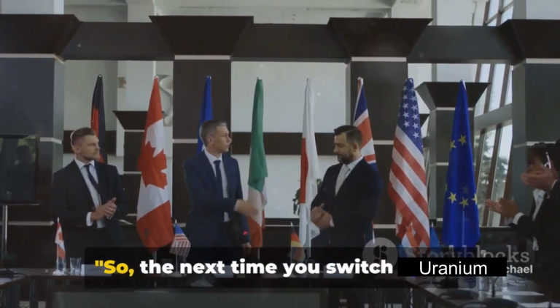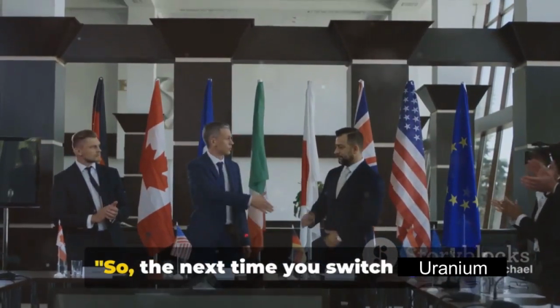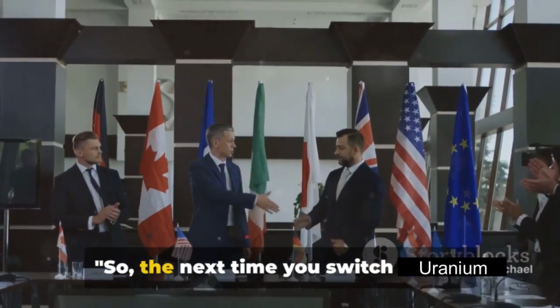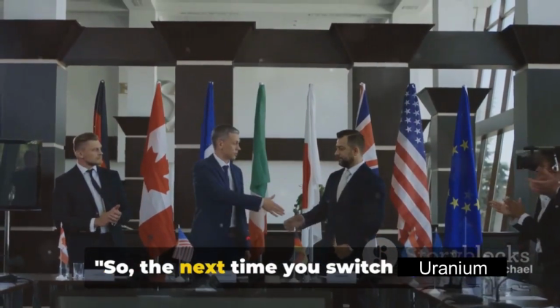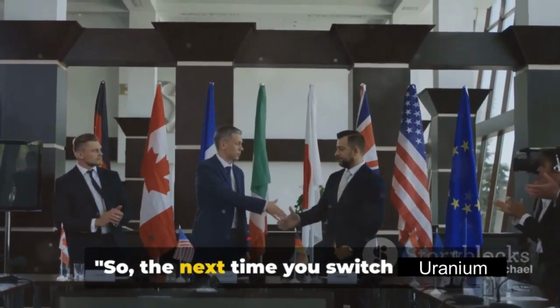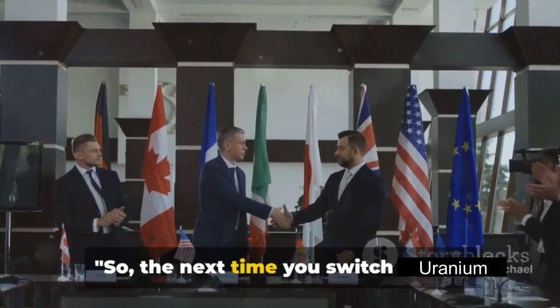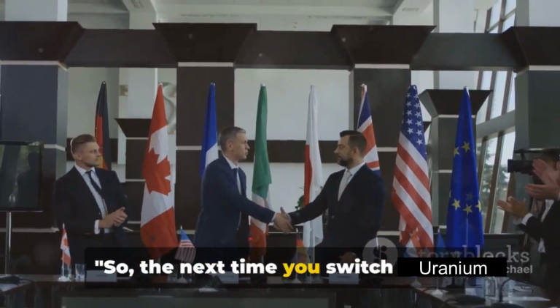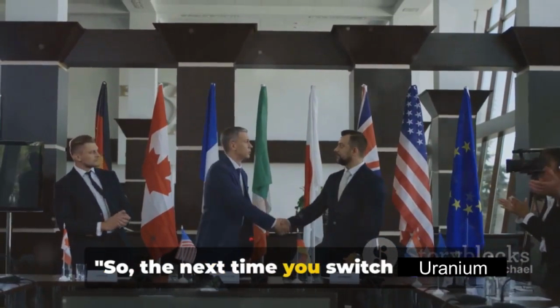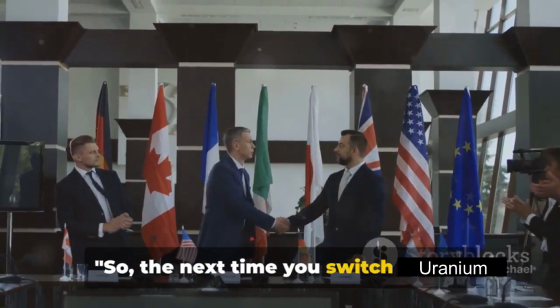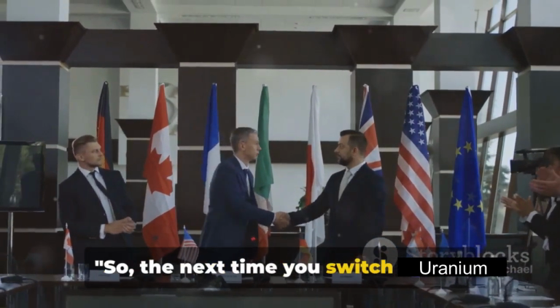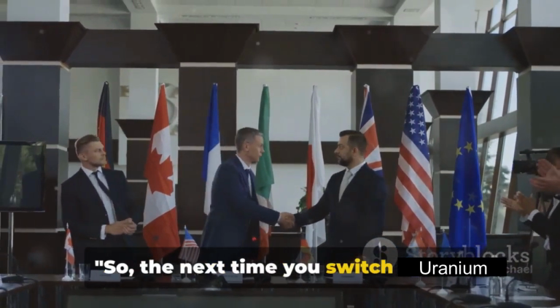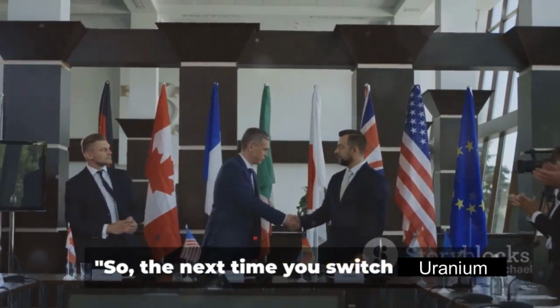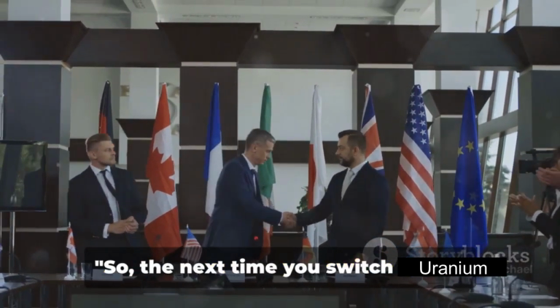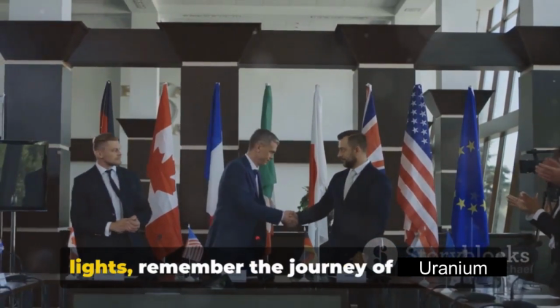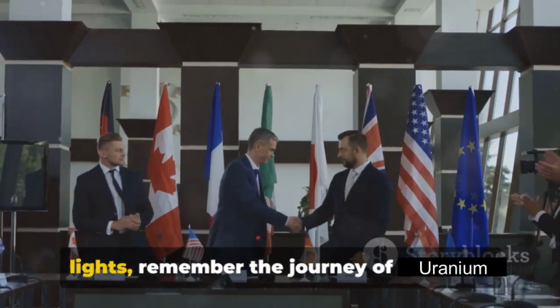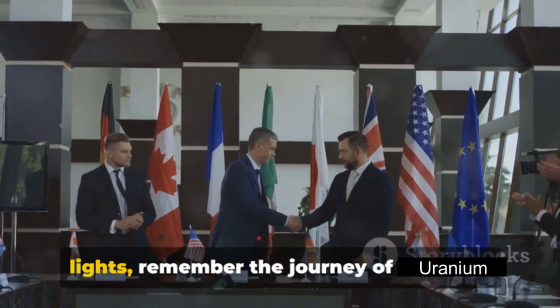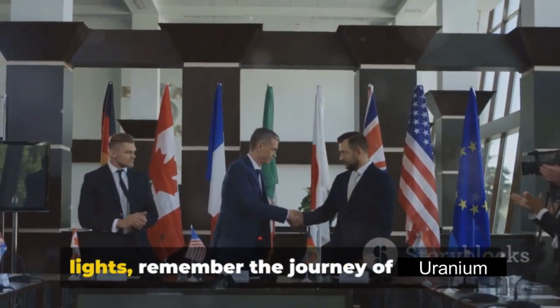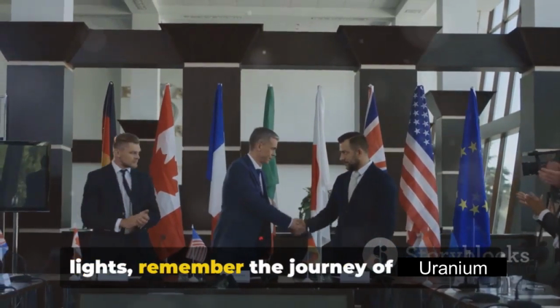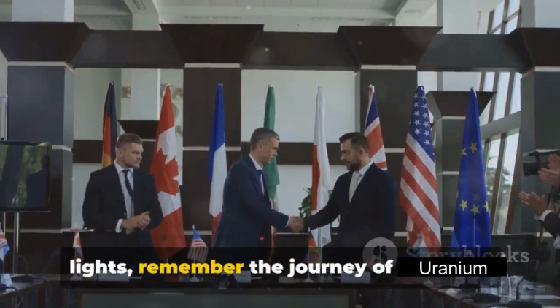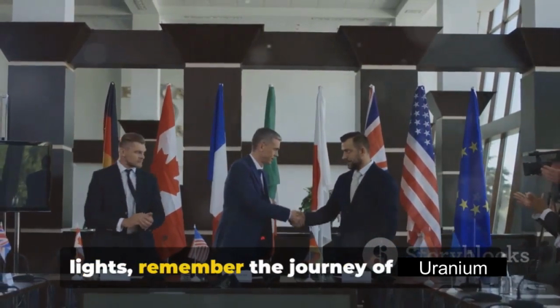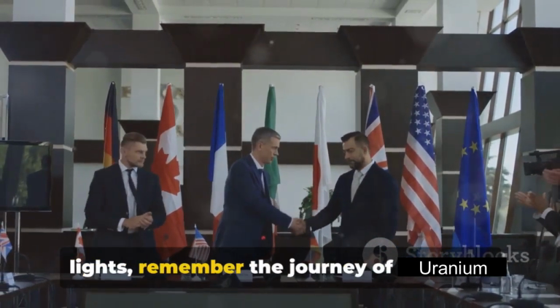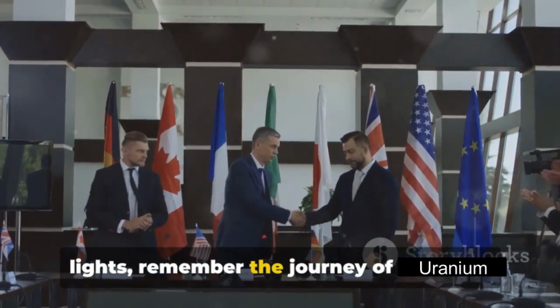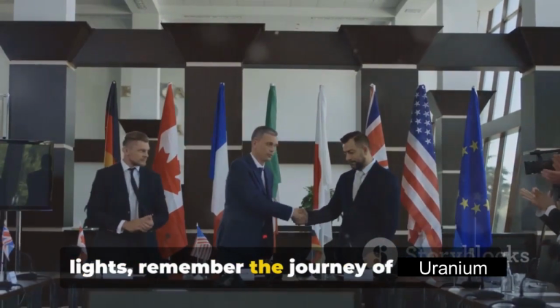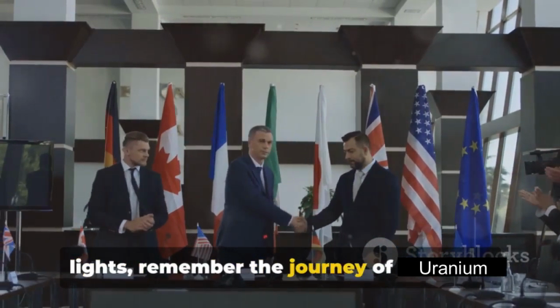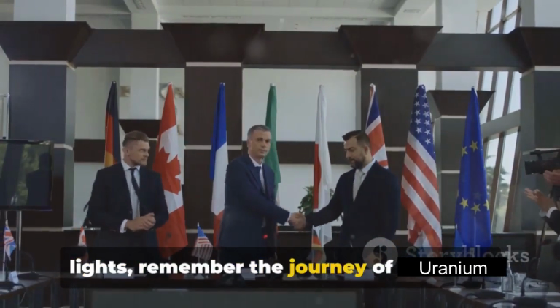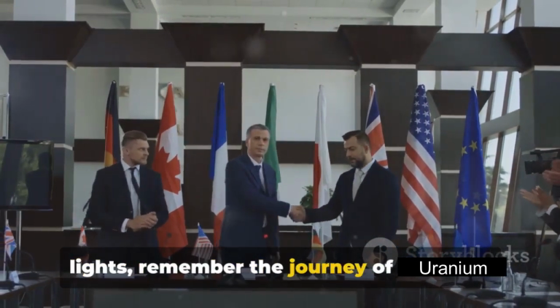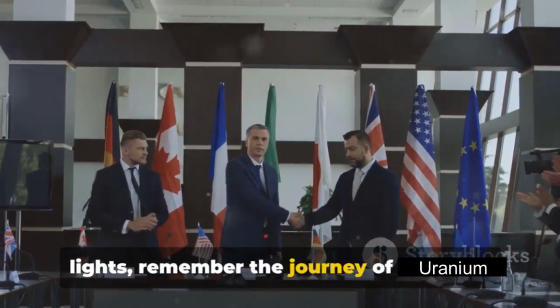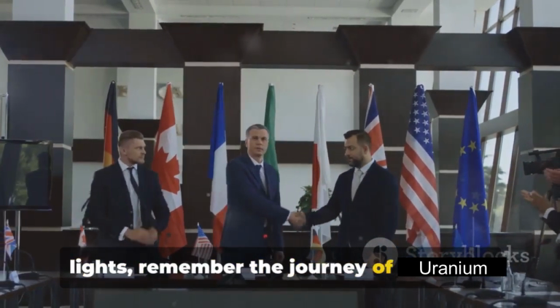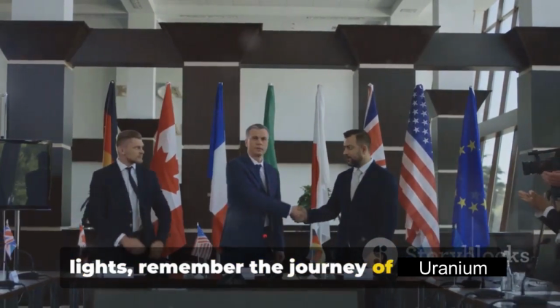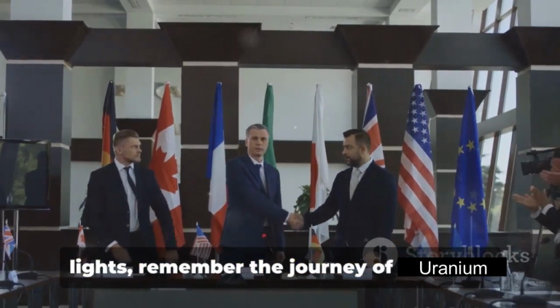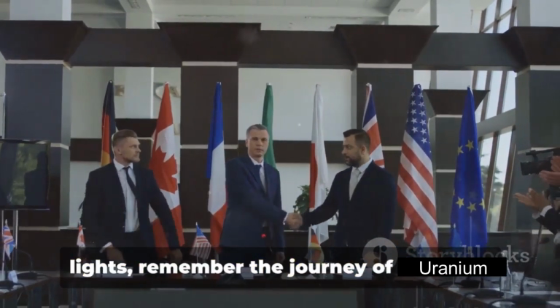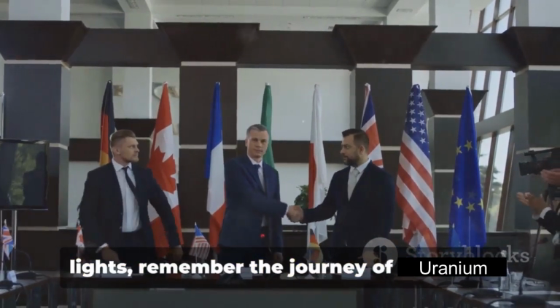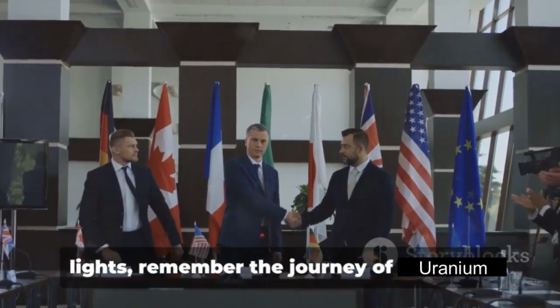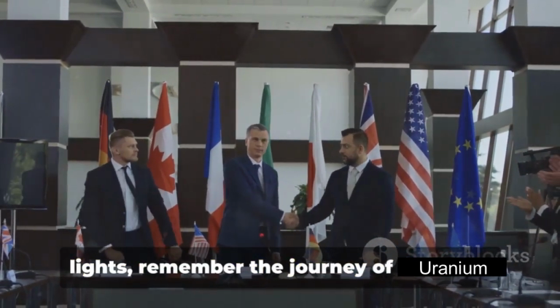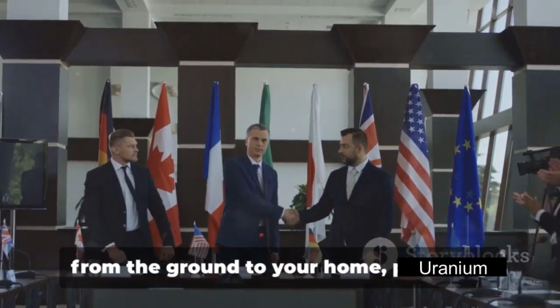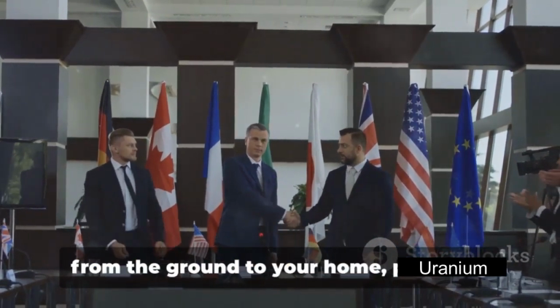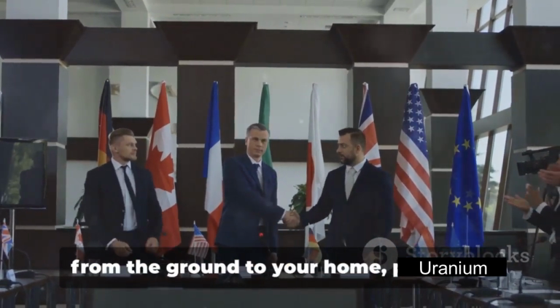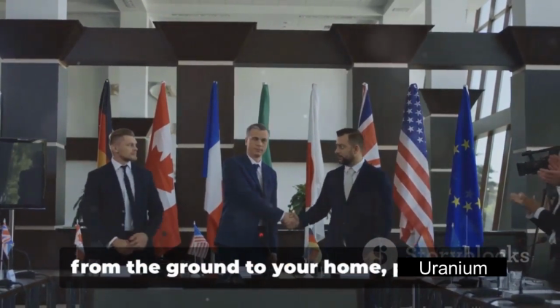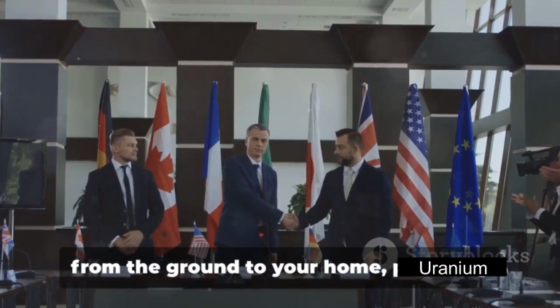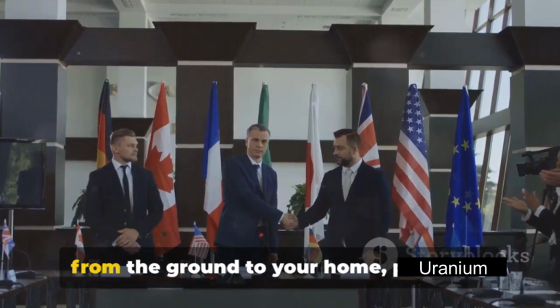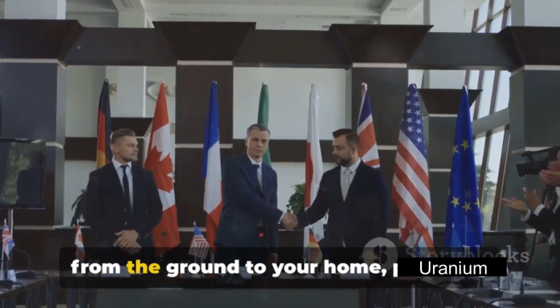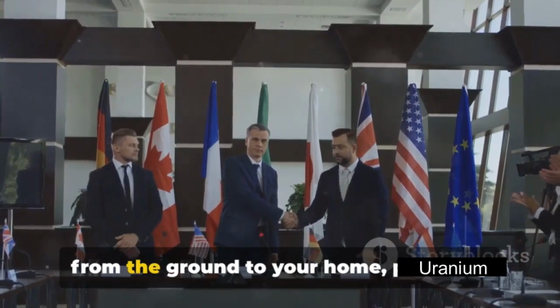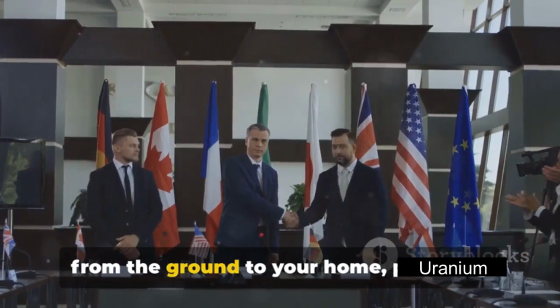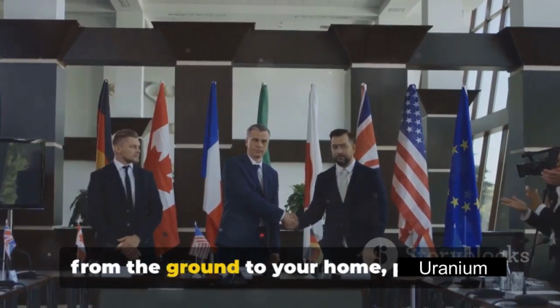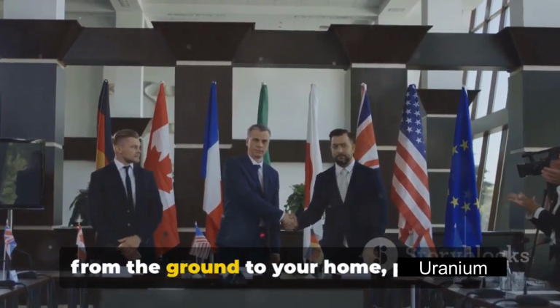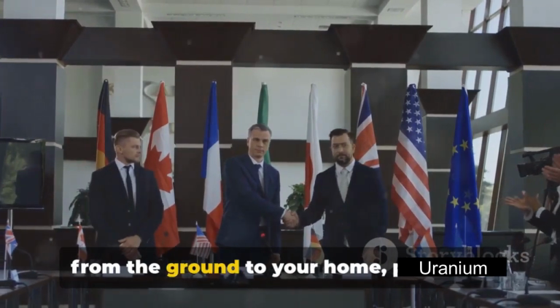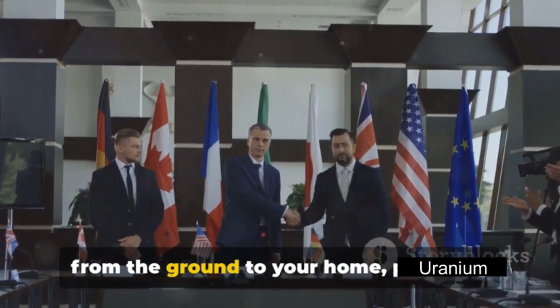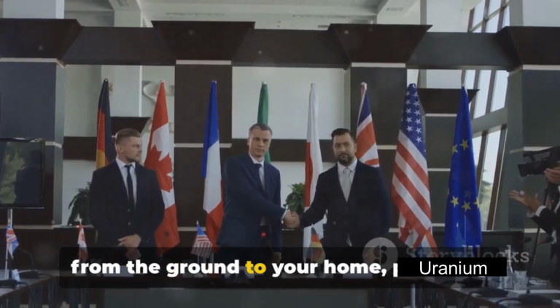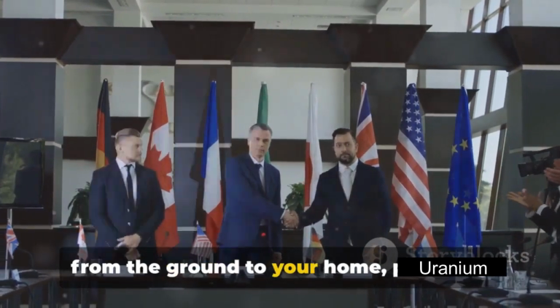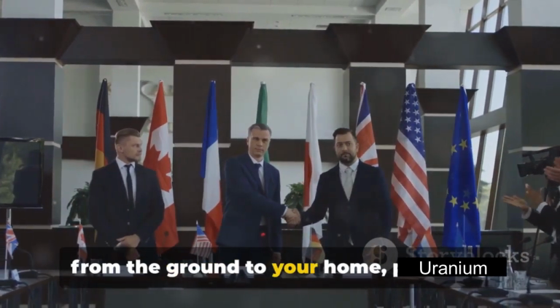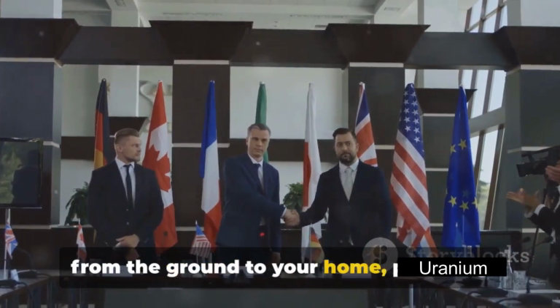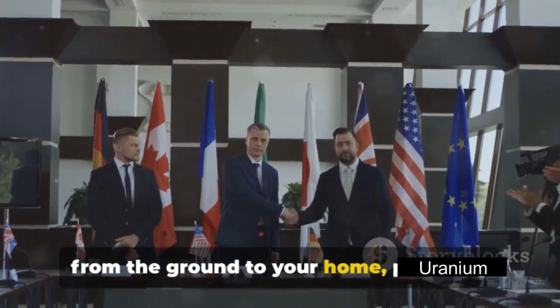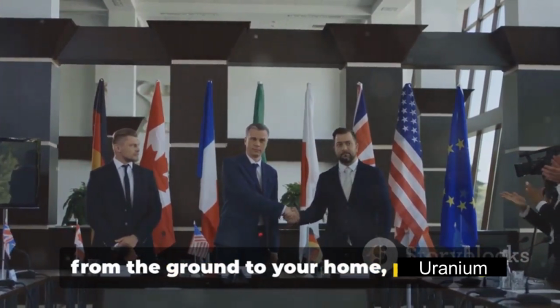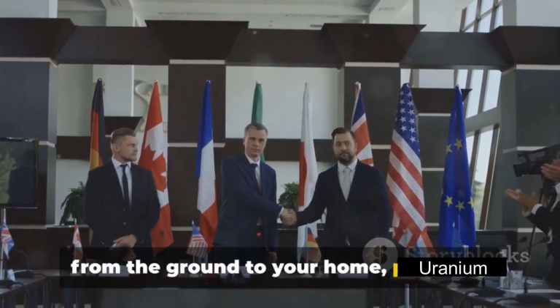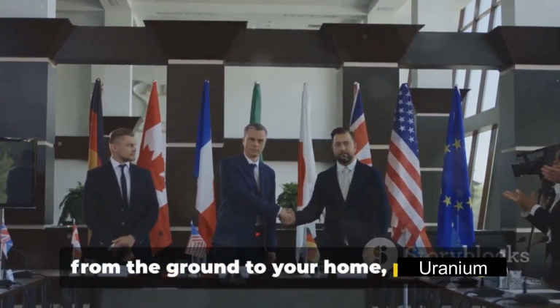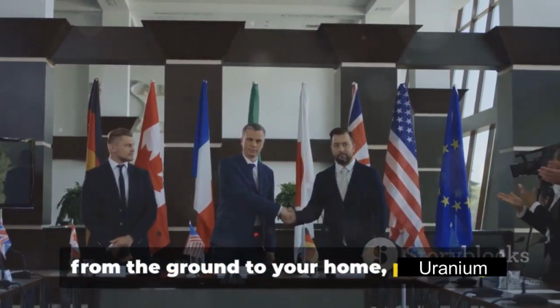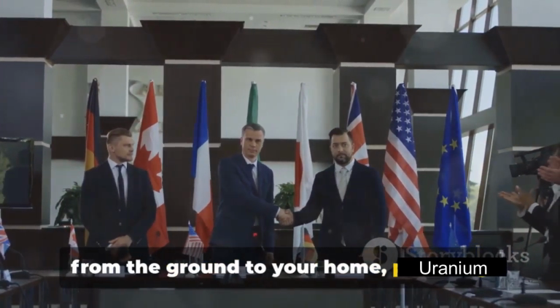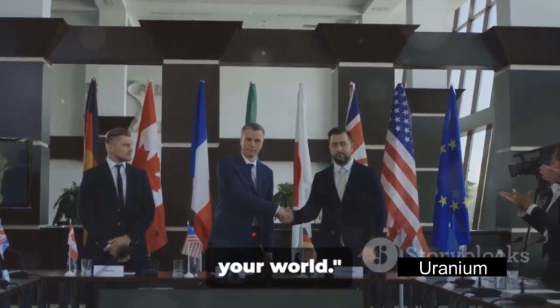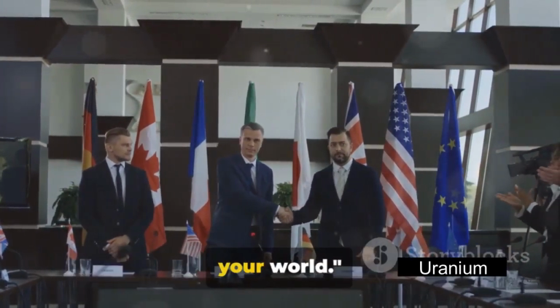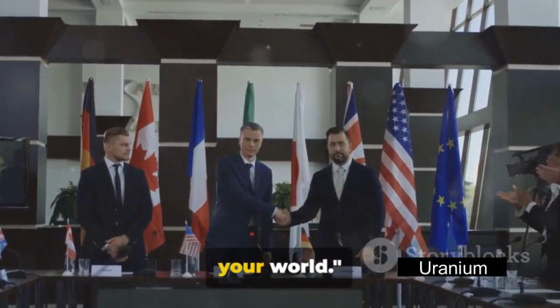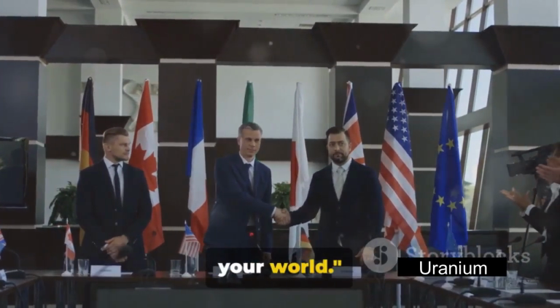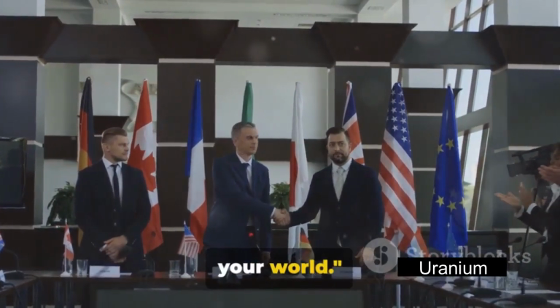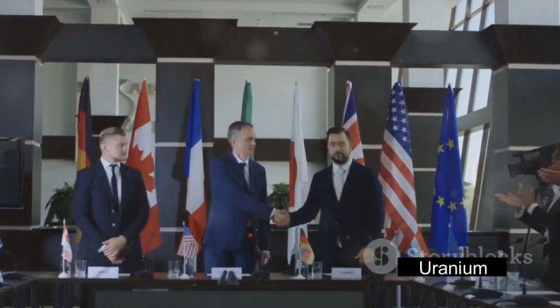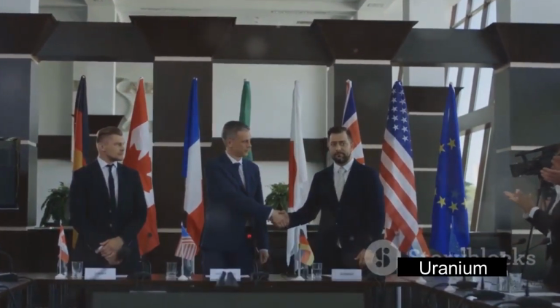So the next time you switch on the lights, remember the journey of uranium from the ground to your home, powering your world.